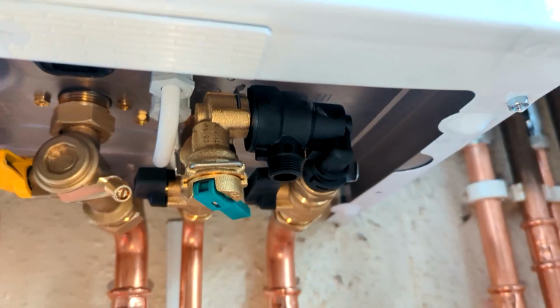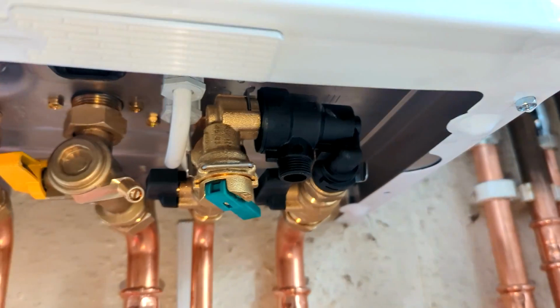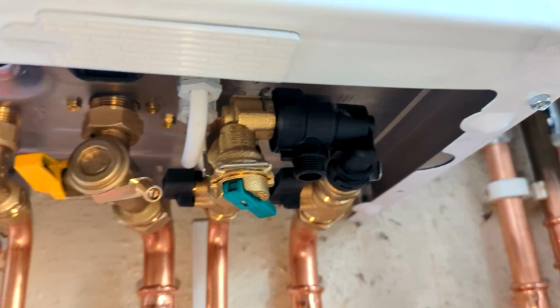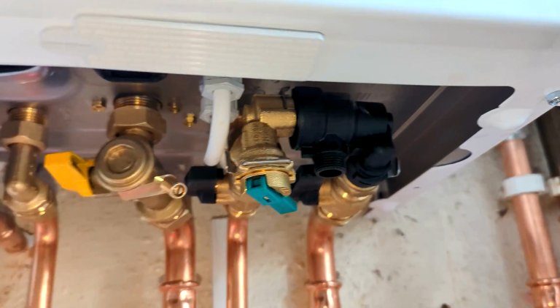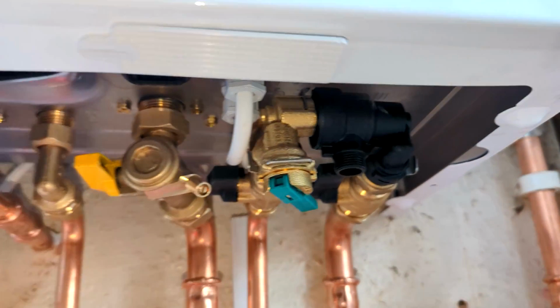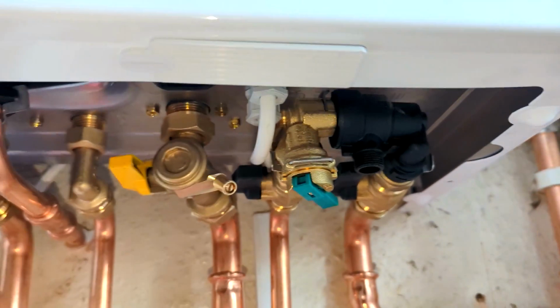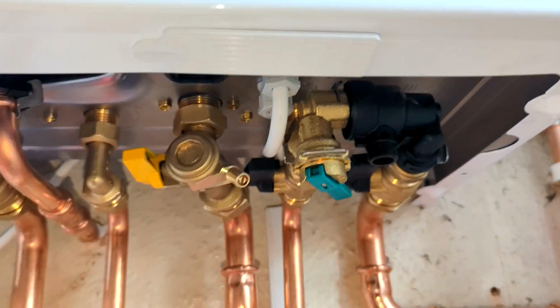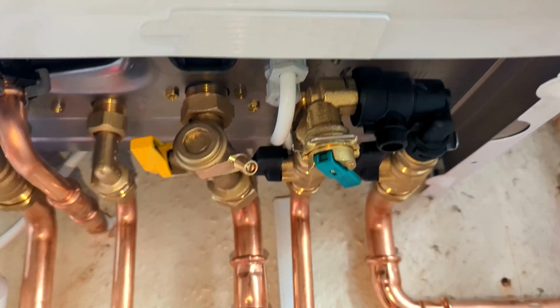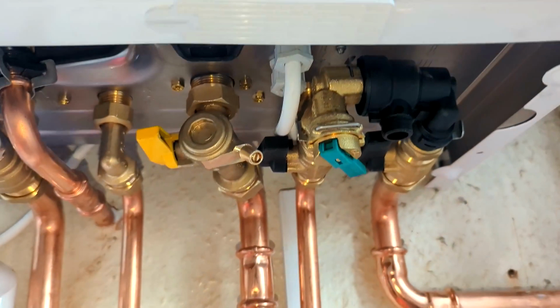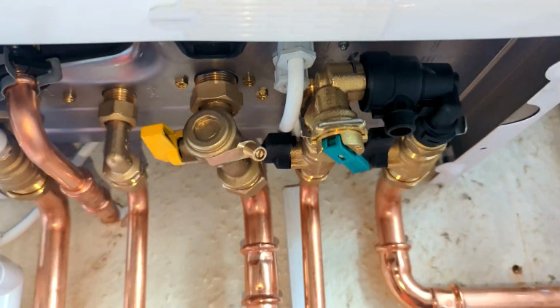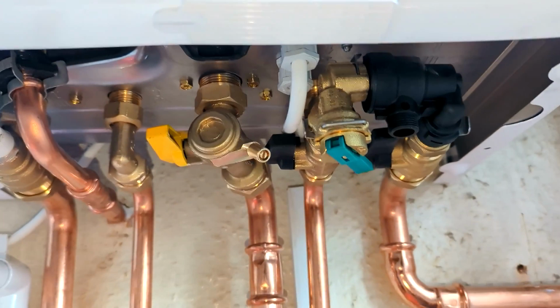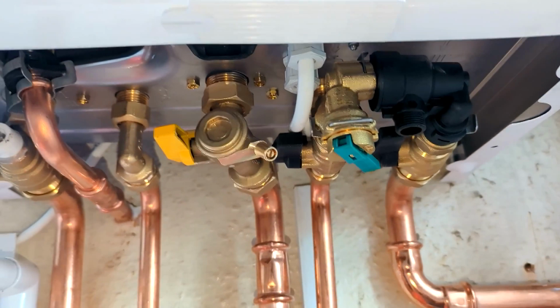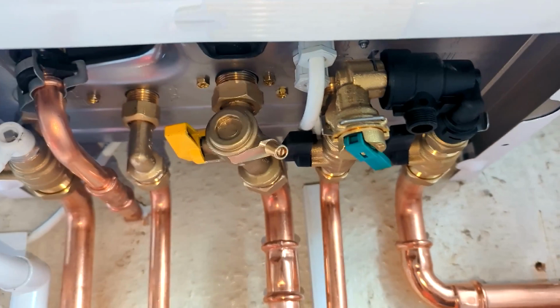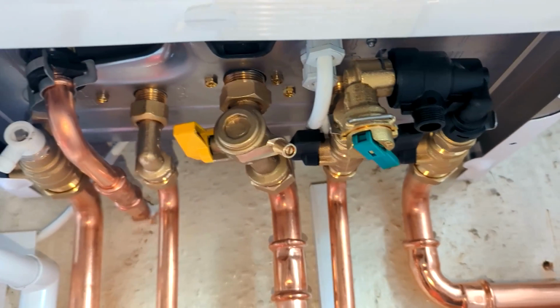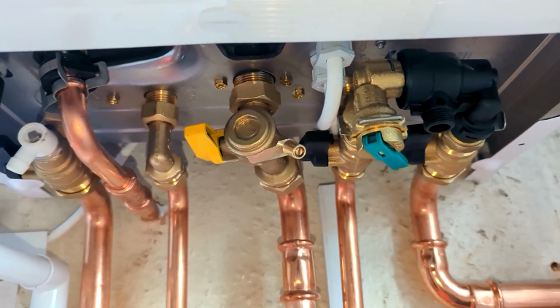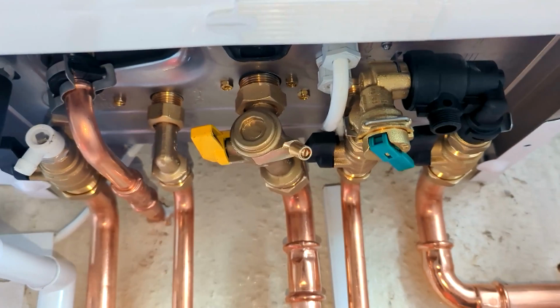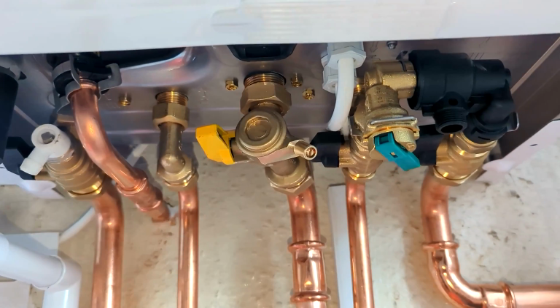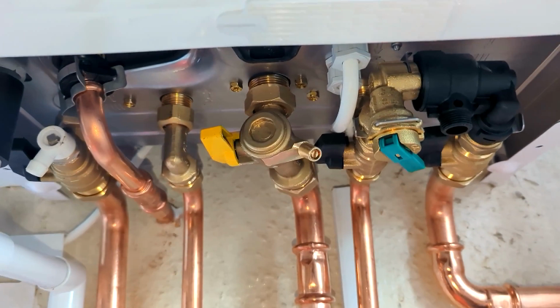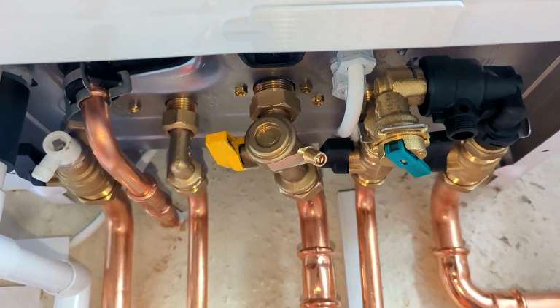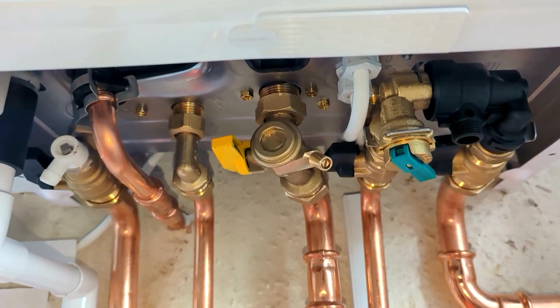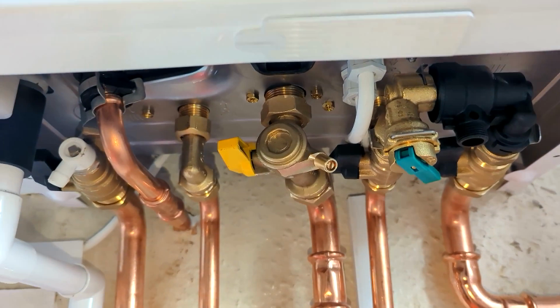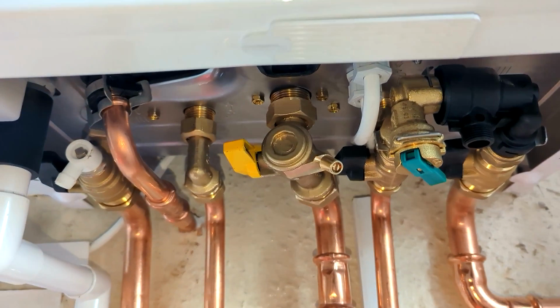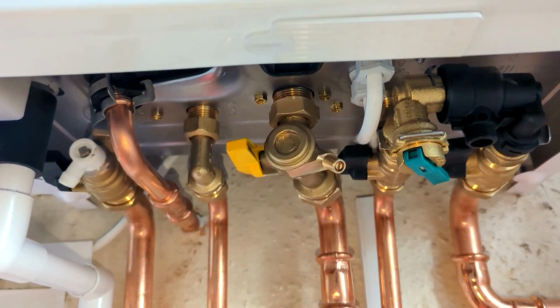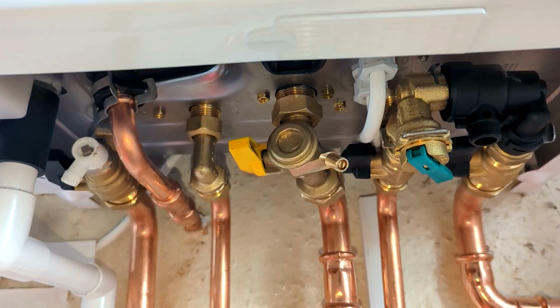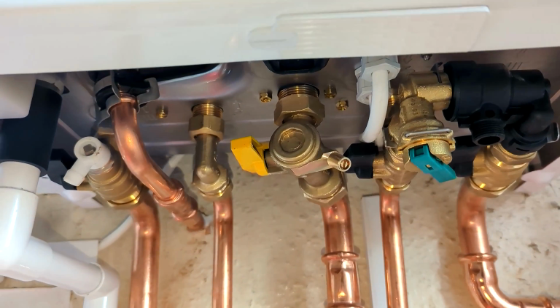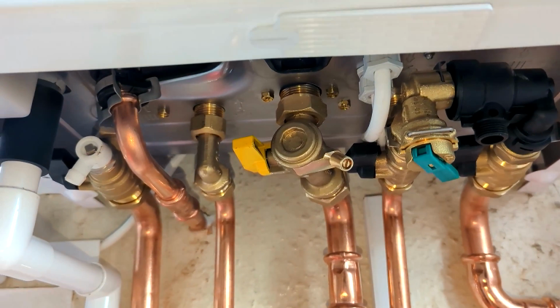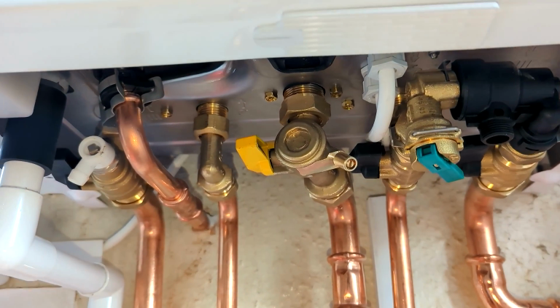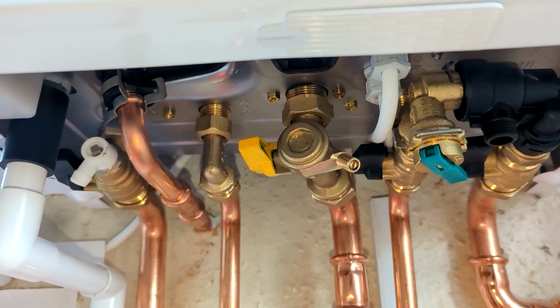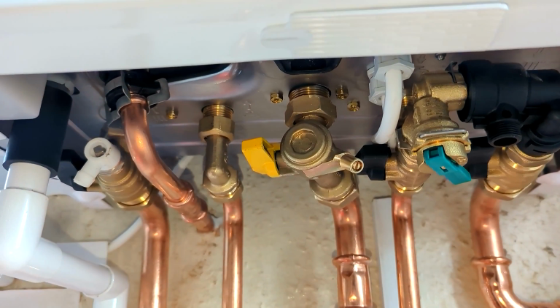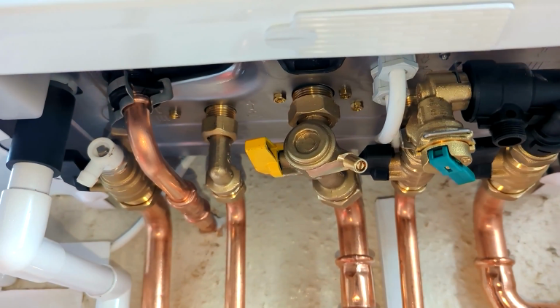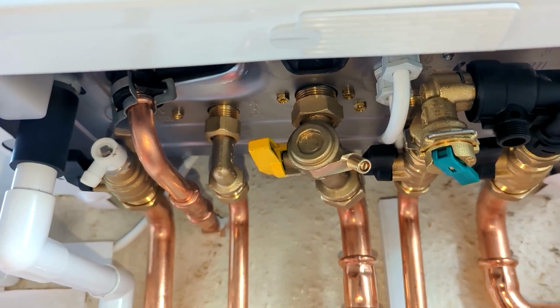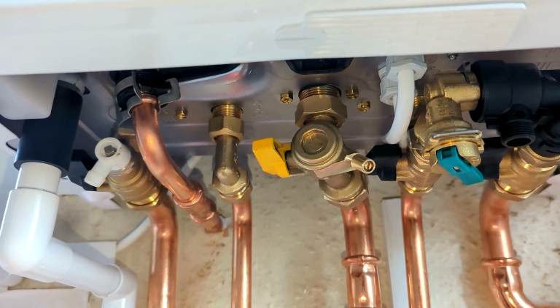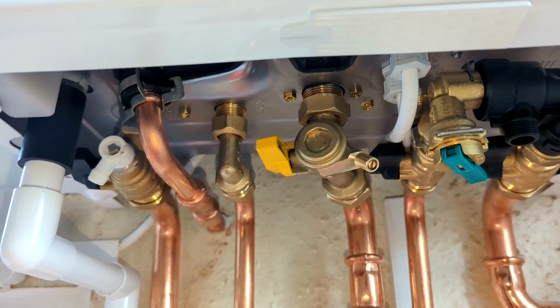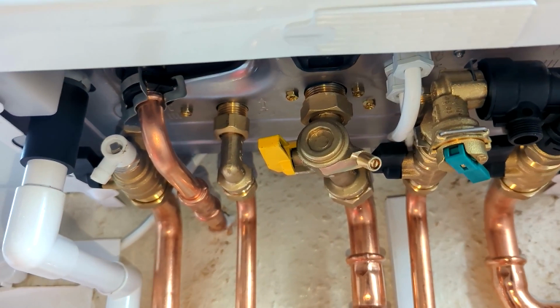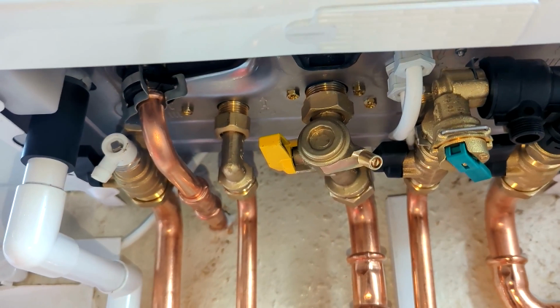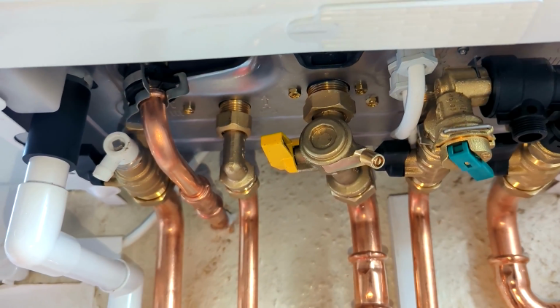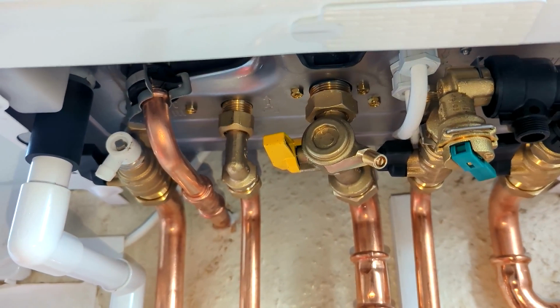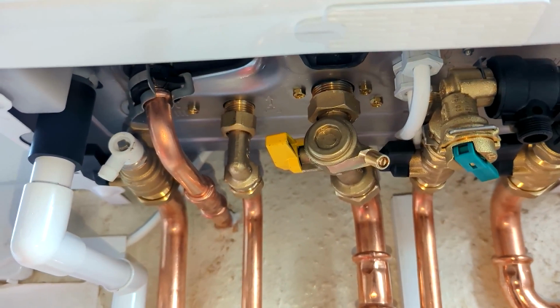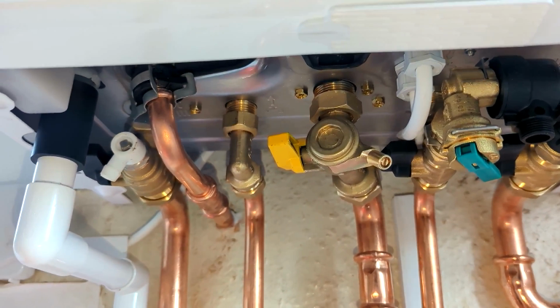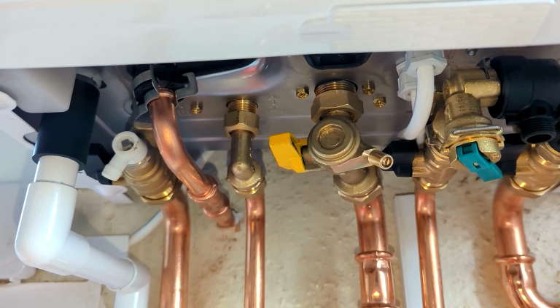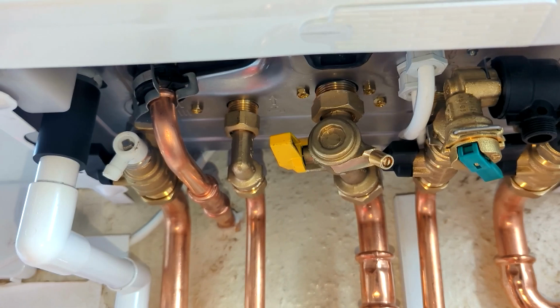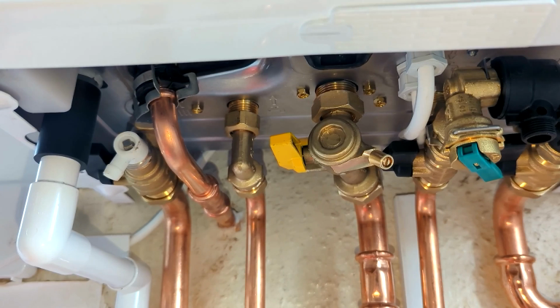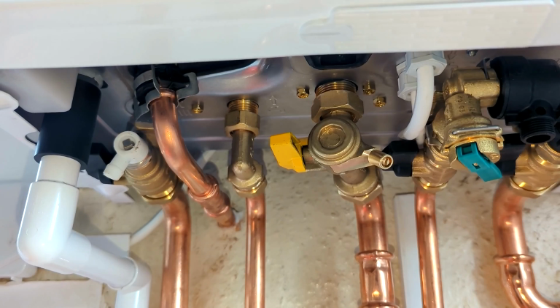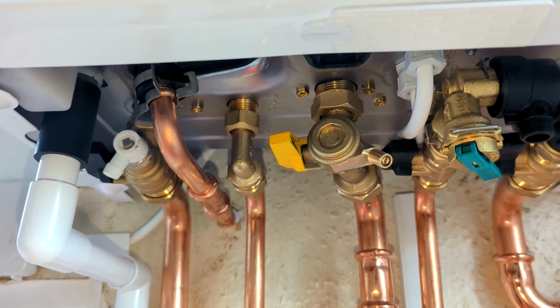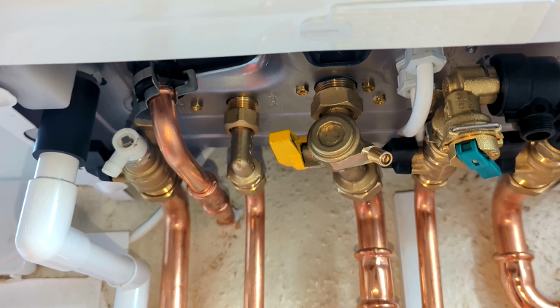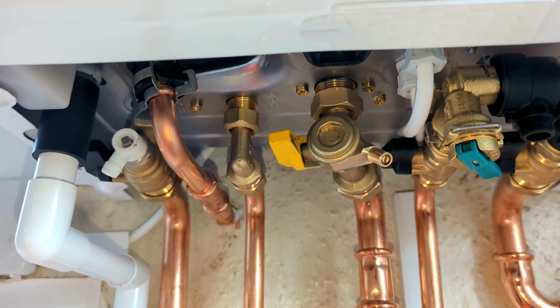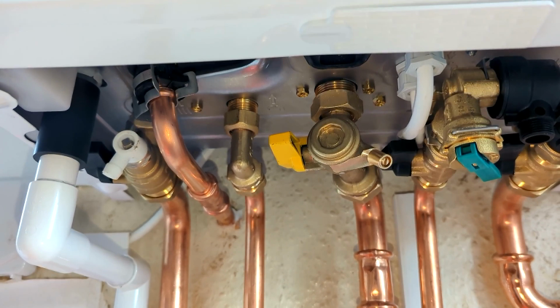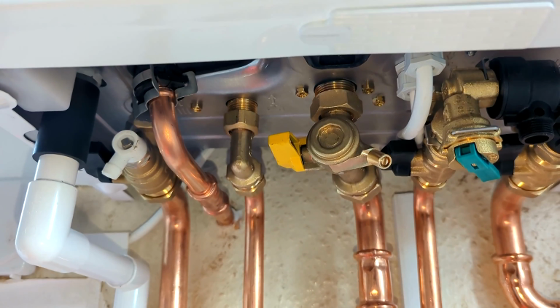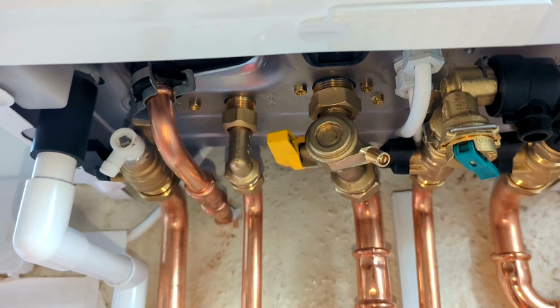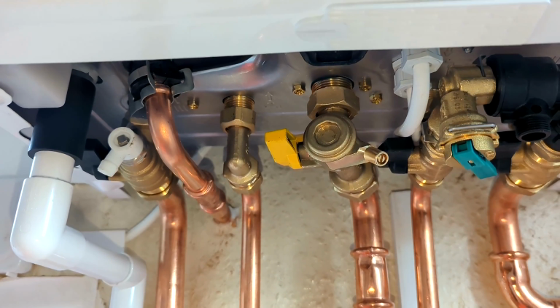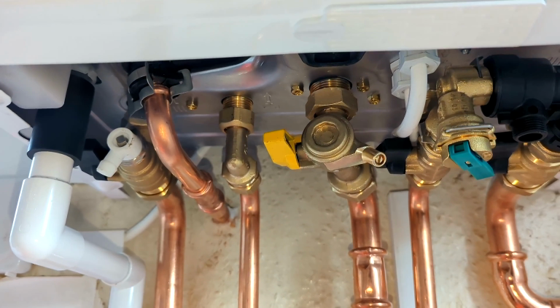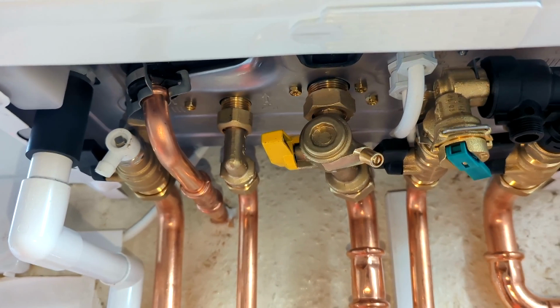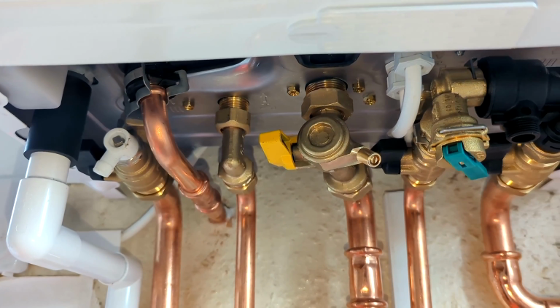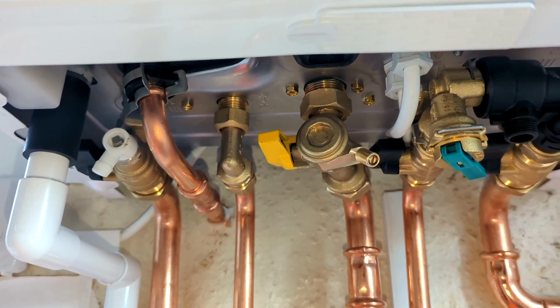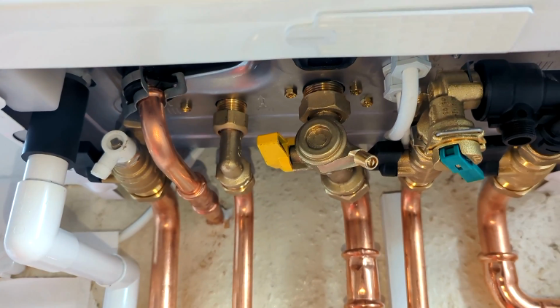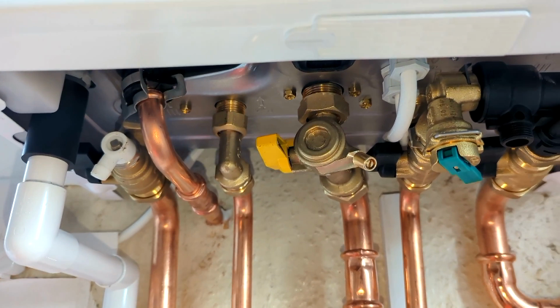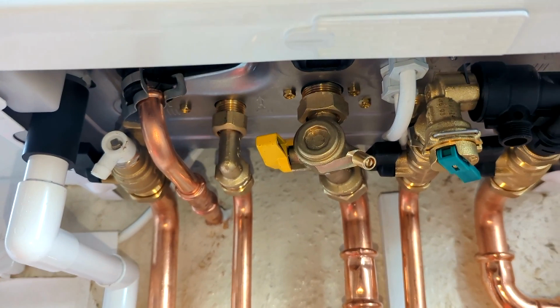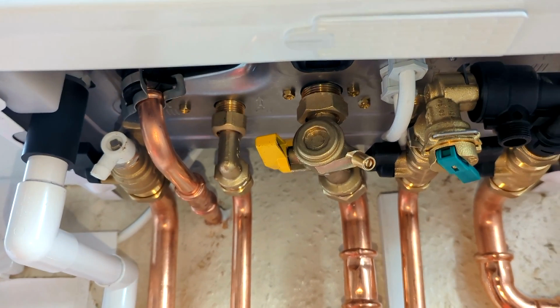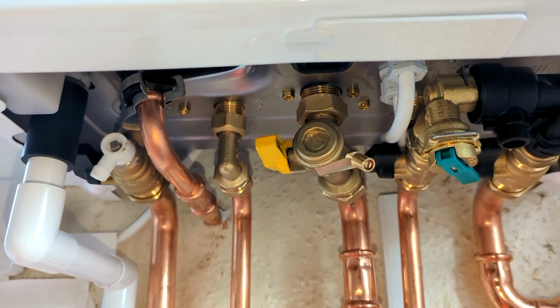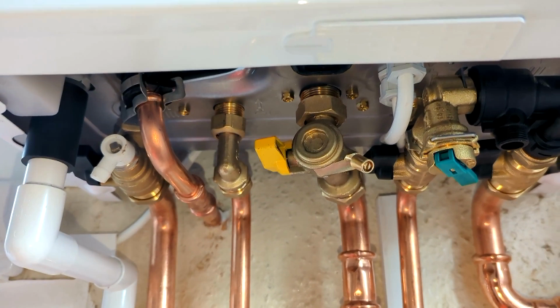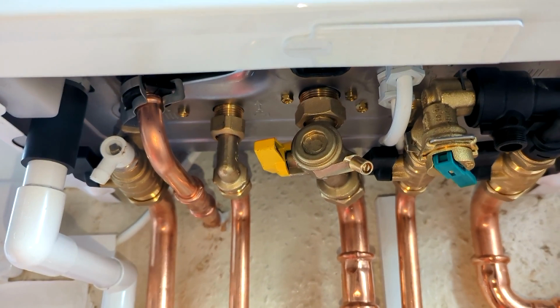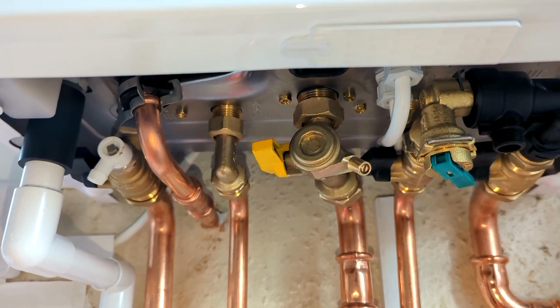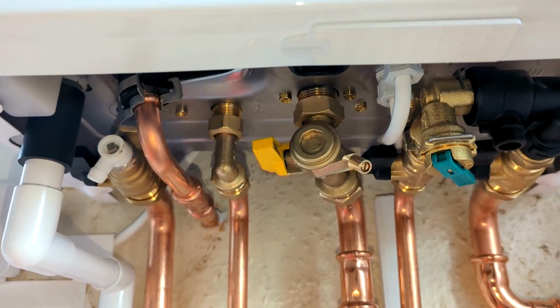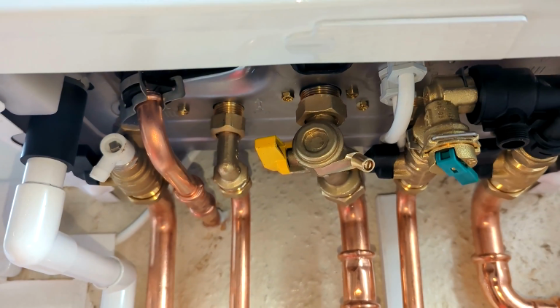So that is what all the pipes and connections are underneath the boiler.